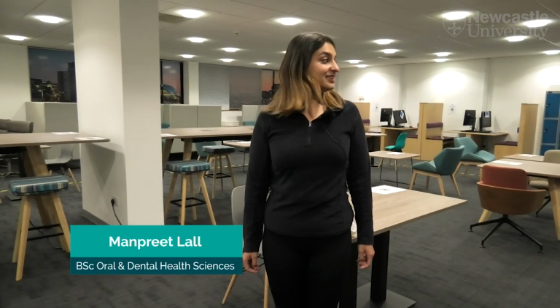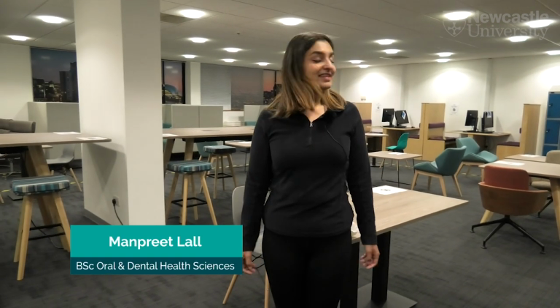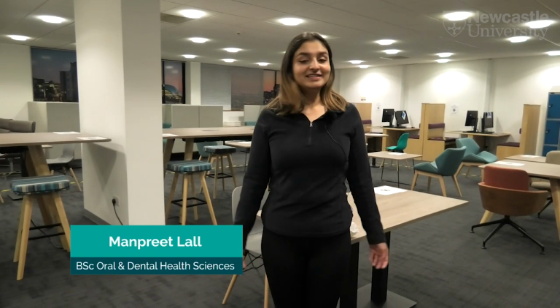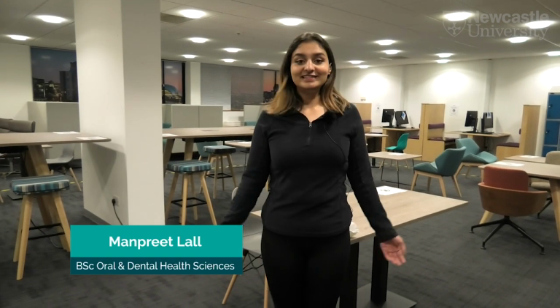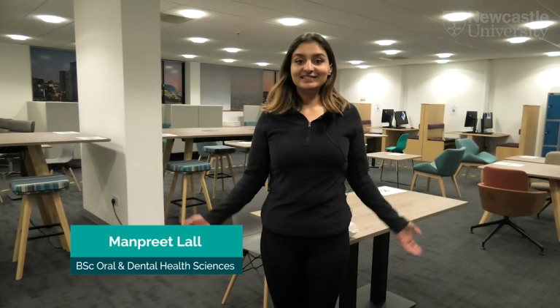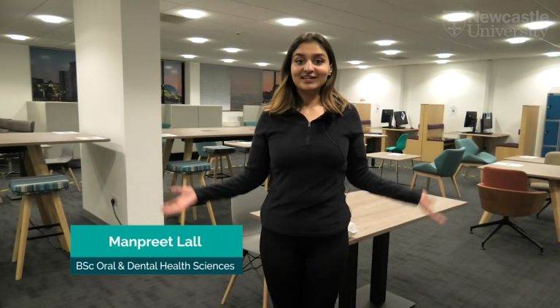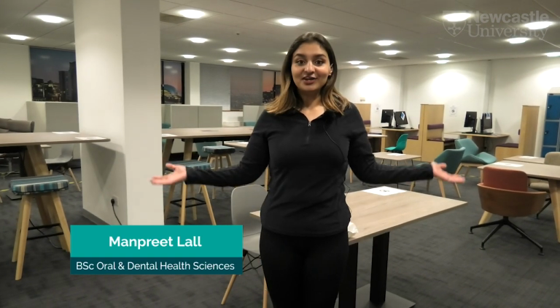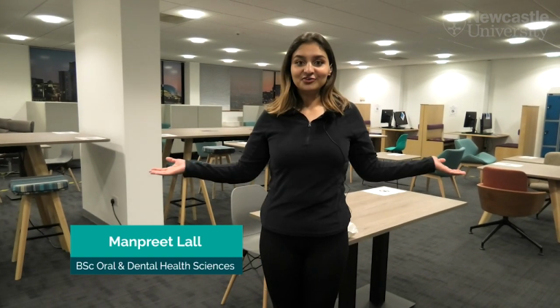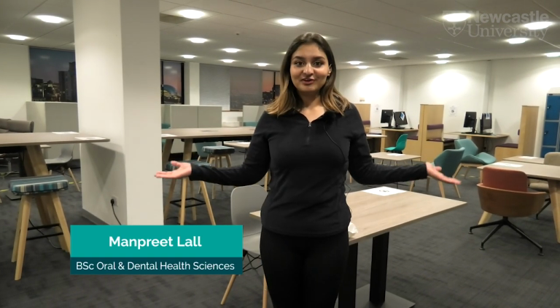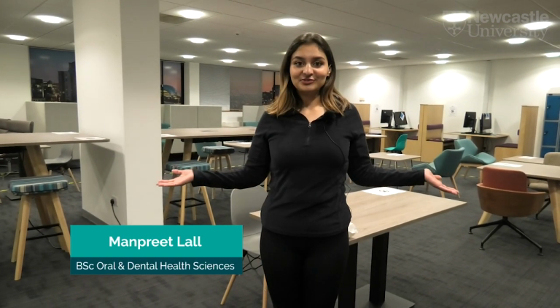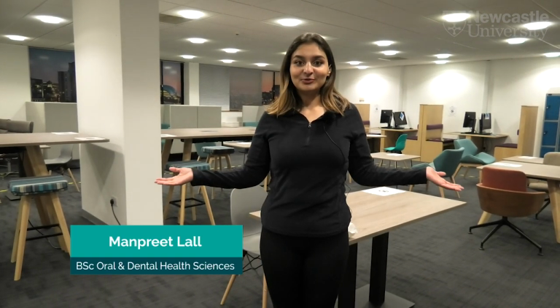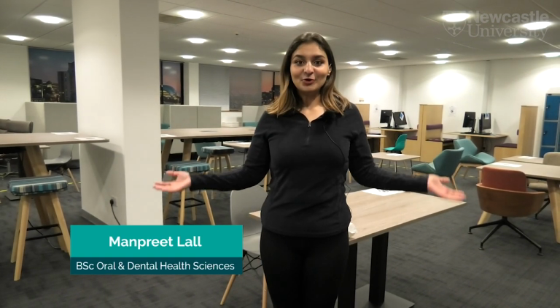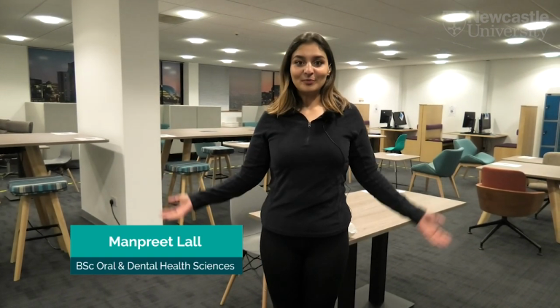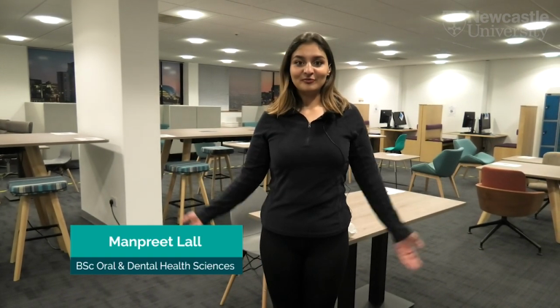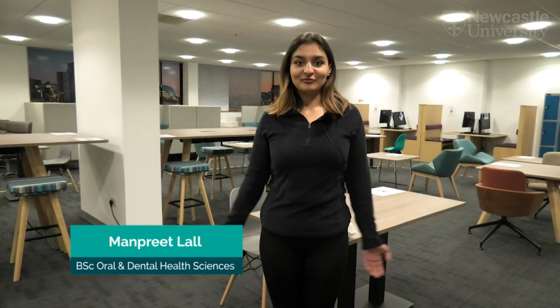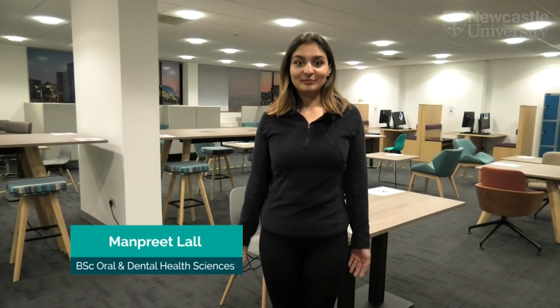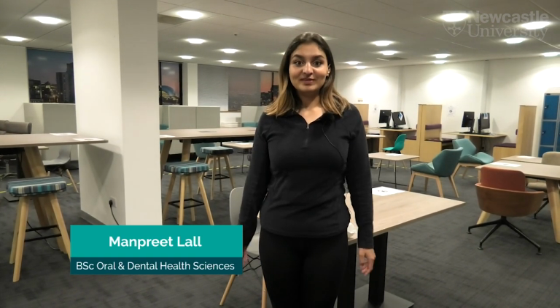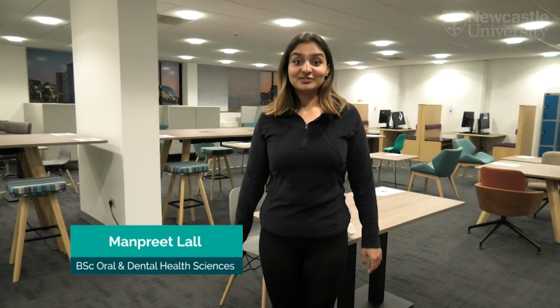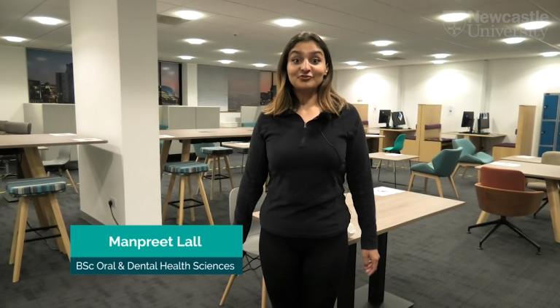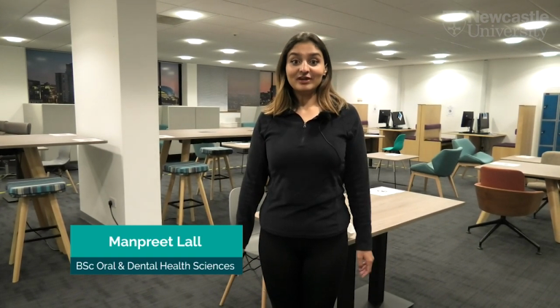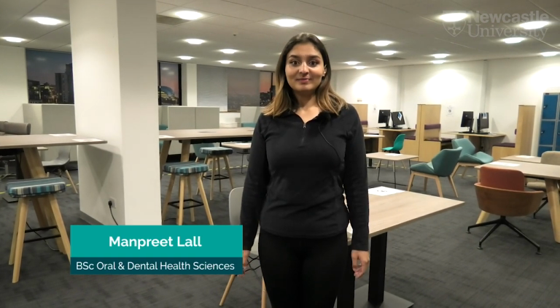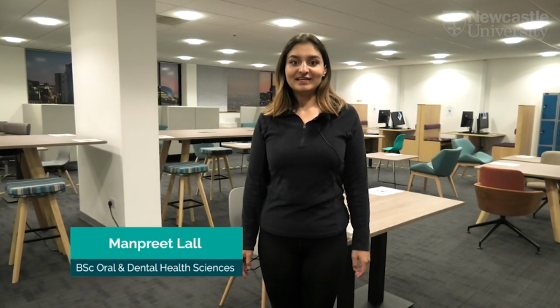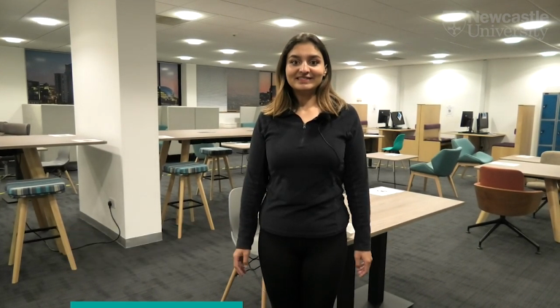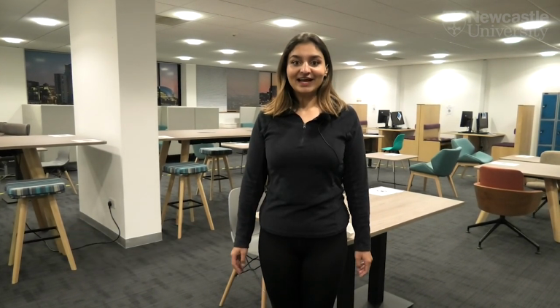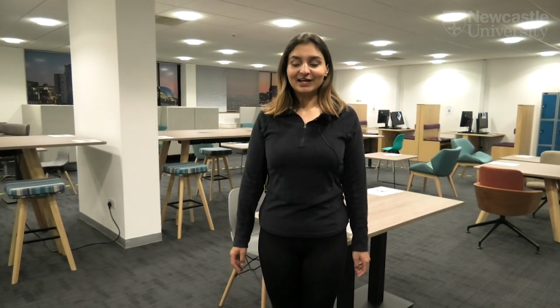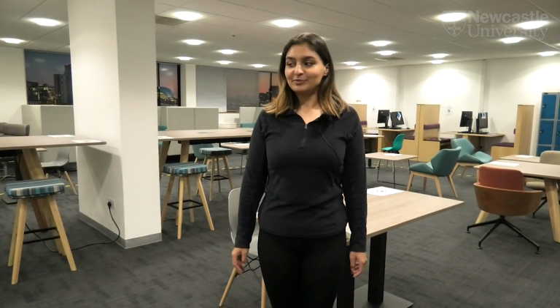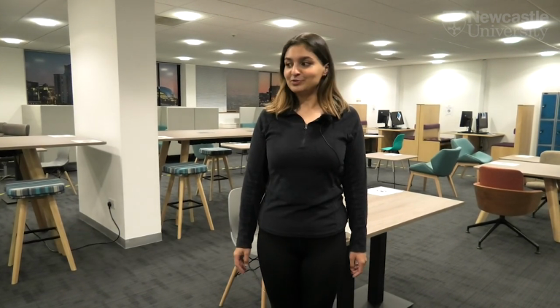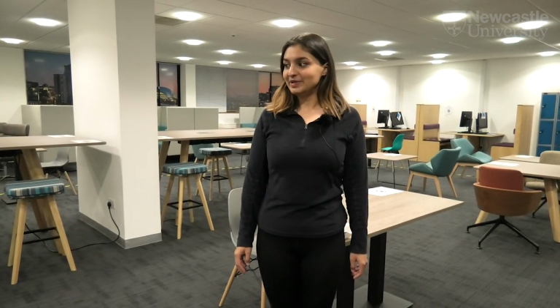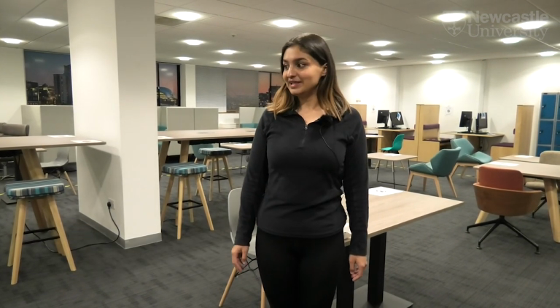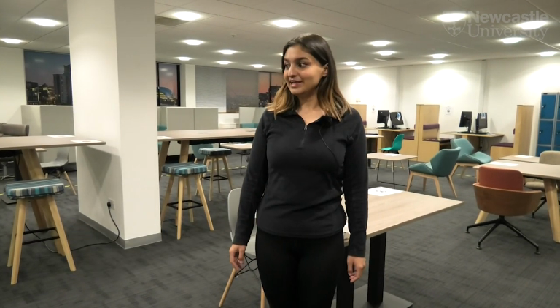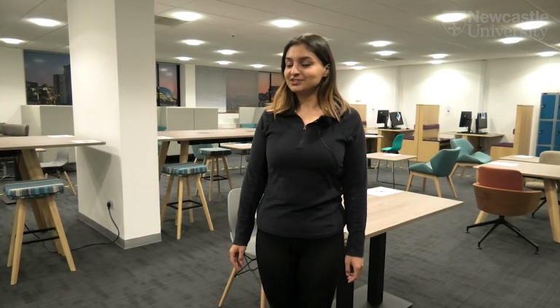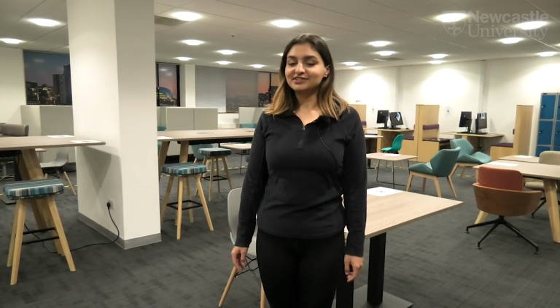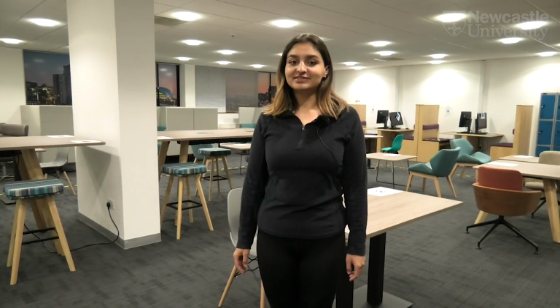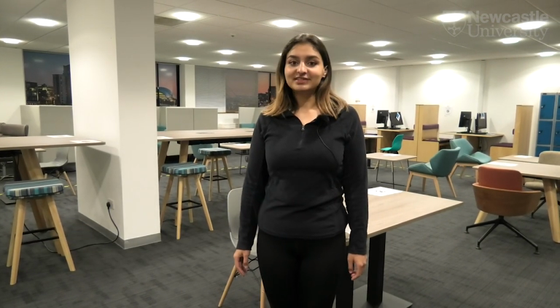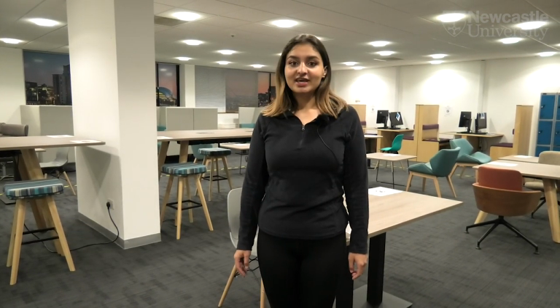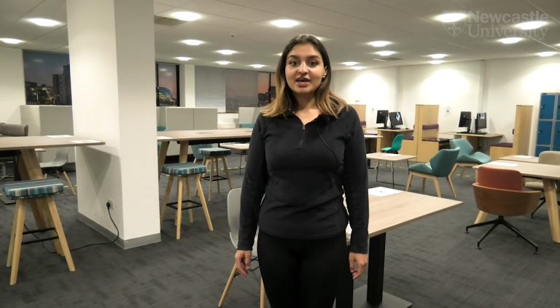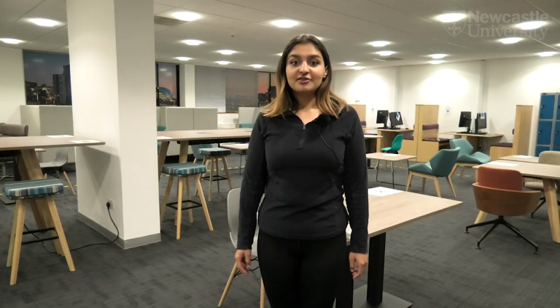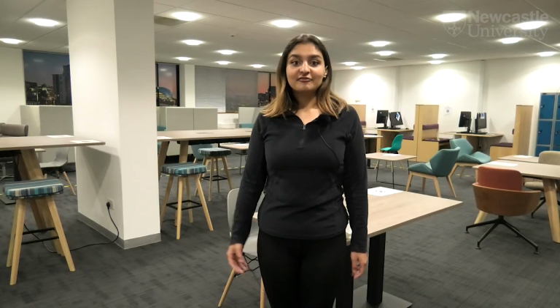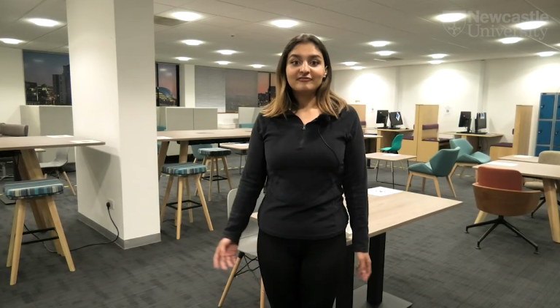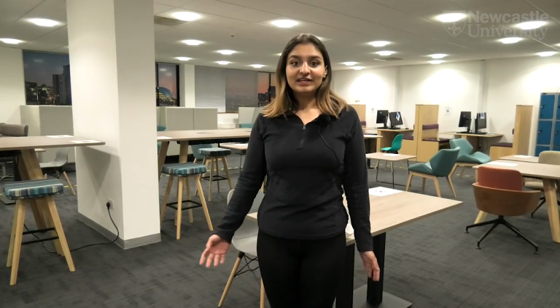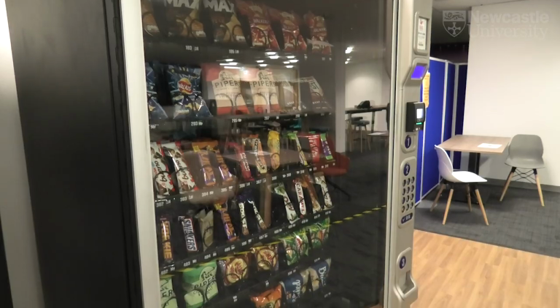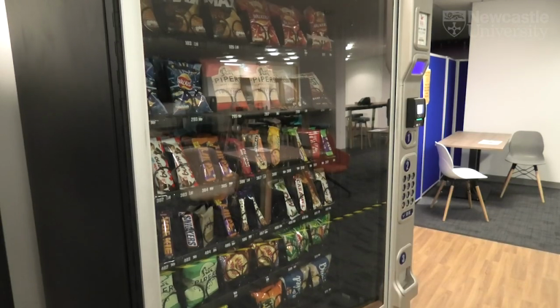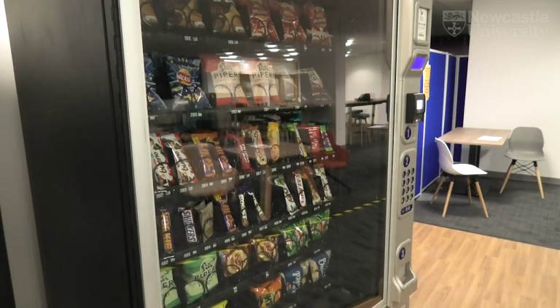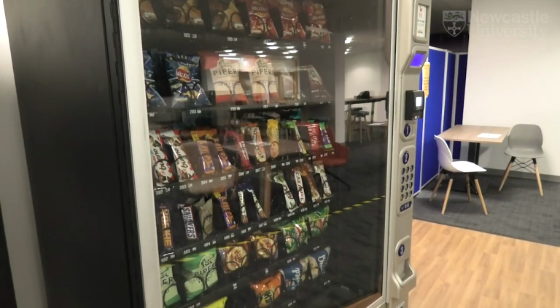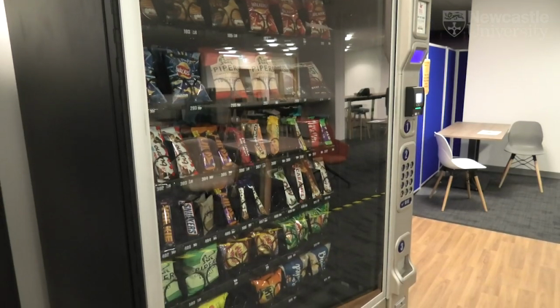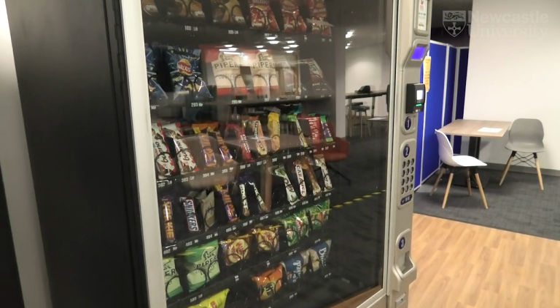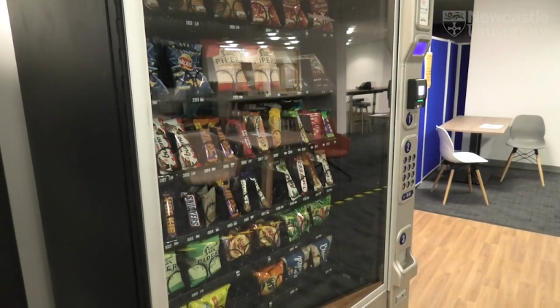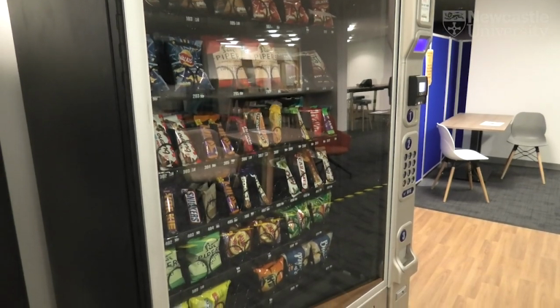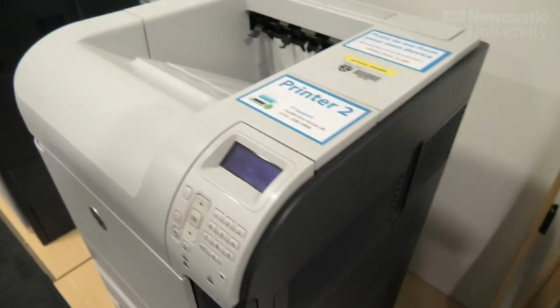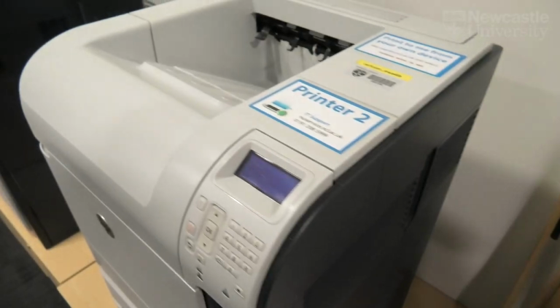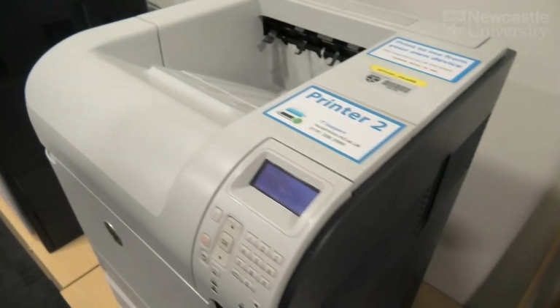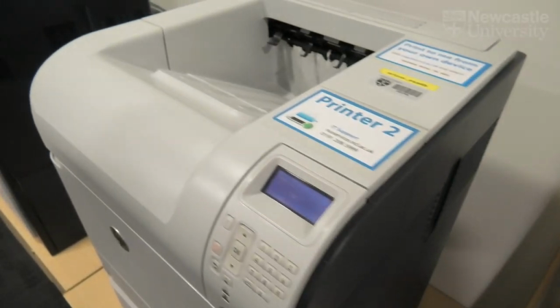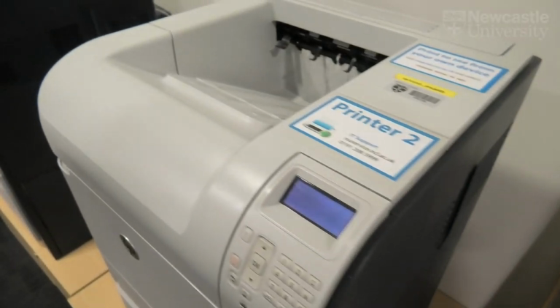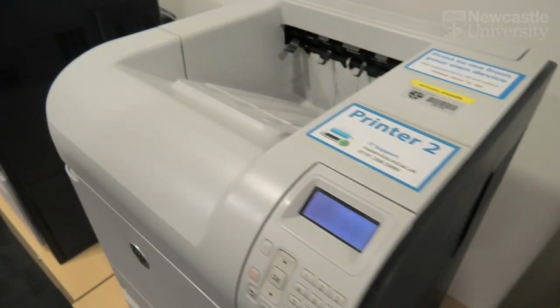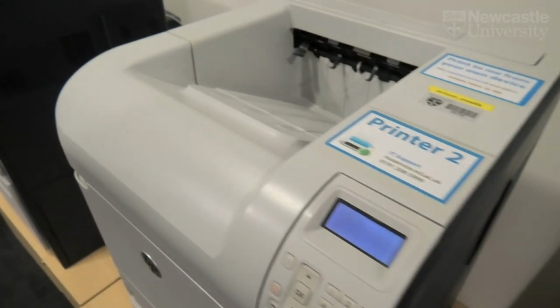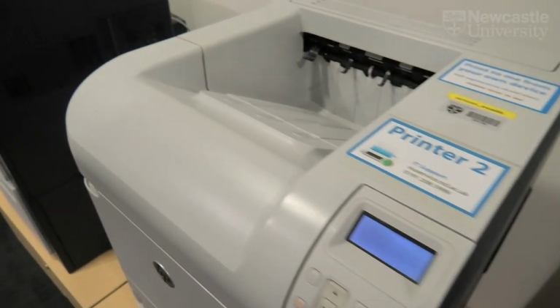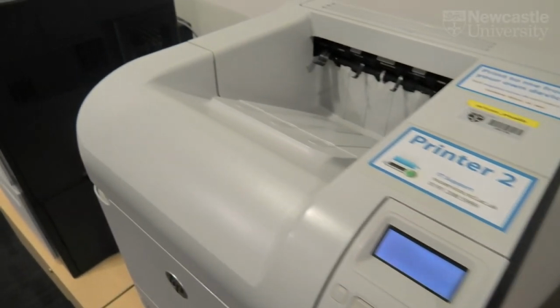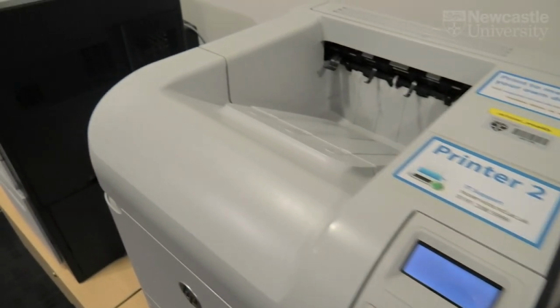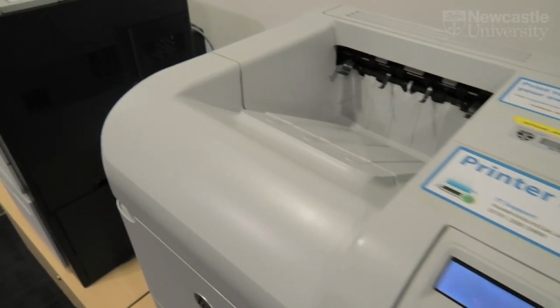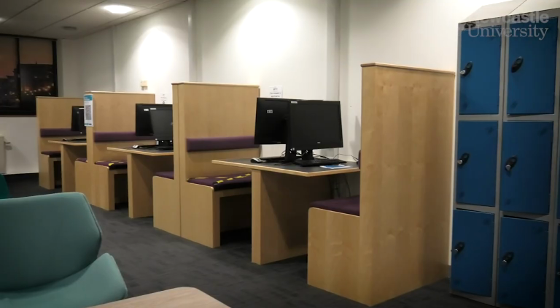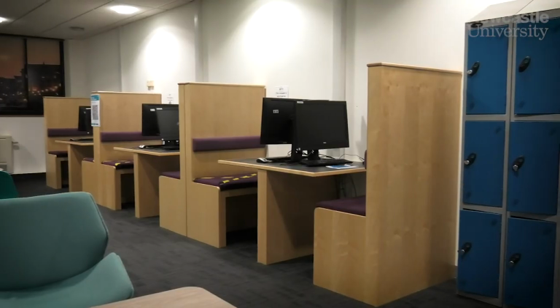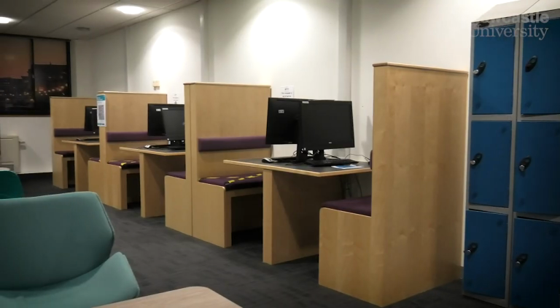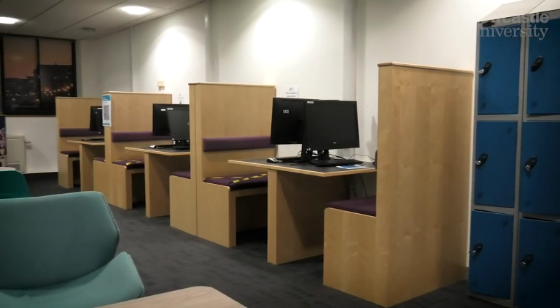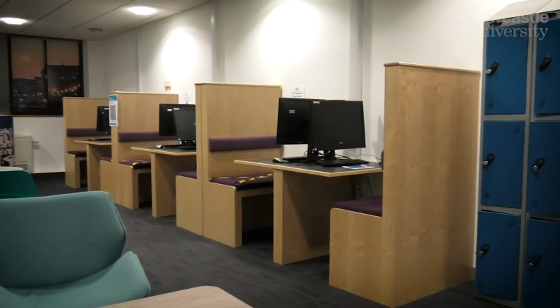This is the Undergraduate Common Room. It's a great place to hang out between lectures. There are vending machines, printers, and computers along the corridor.